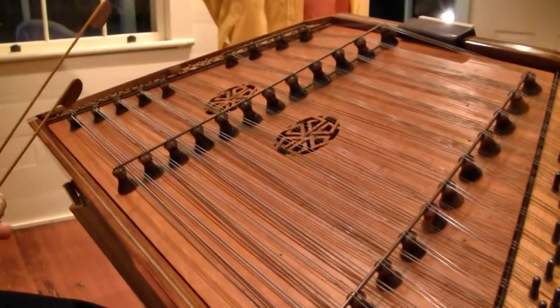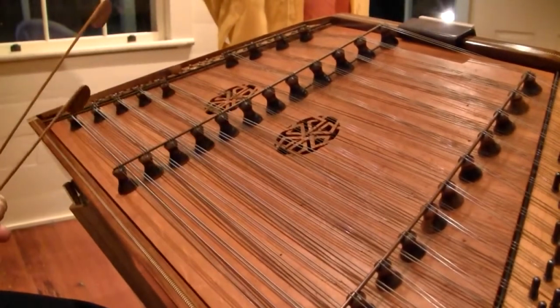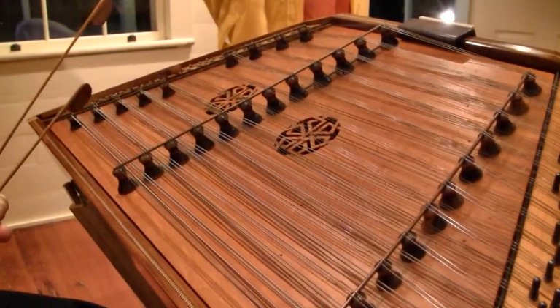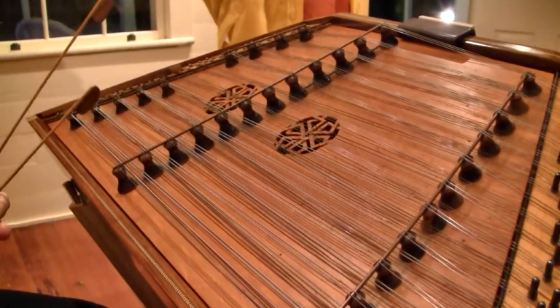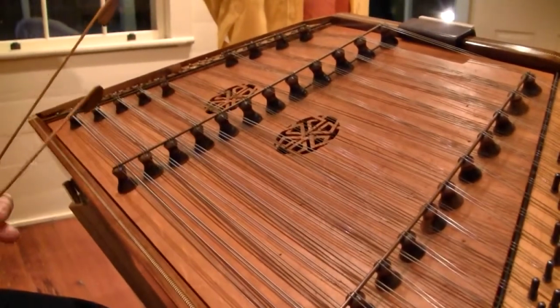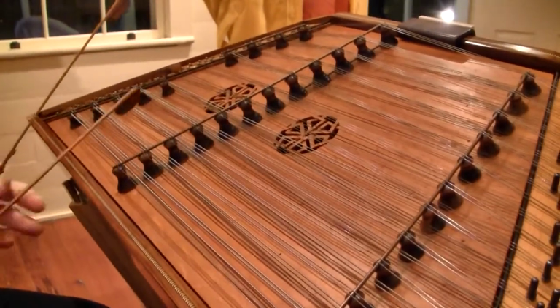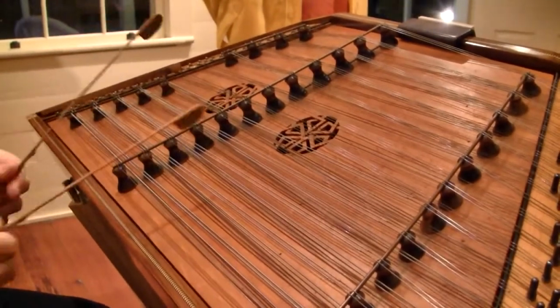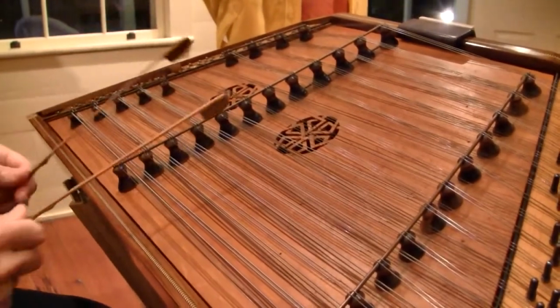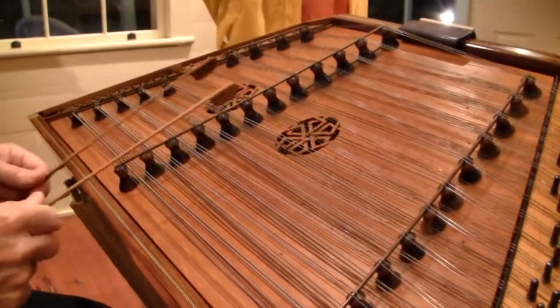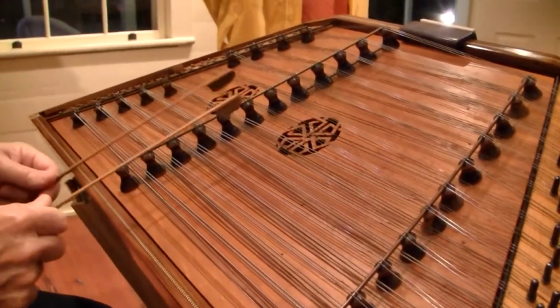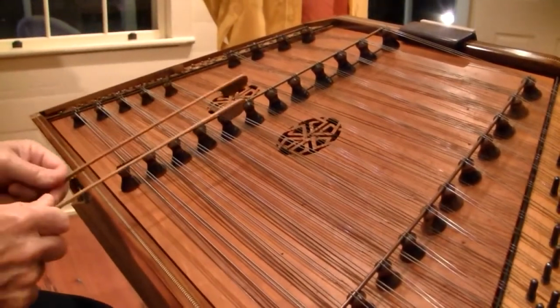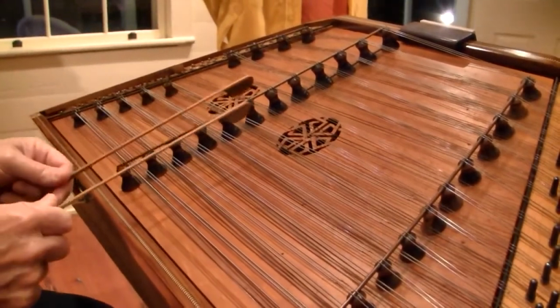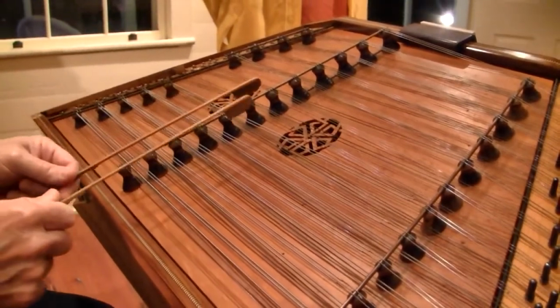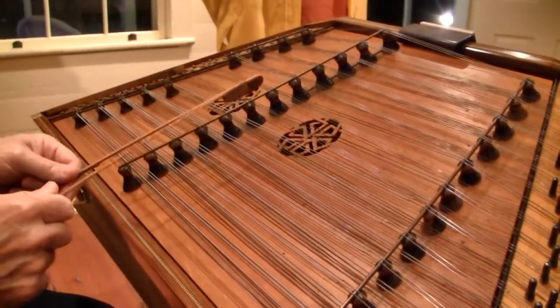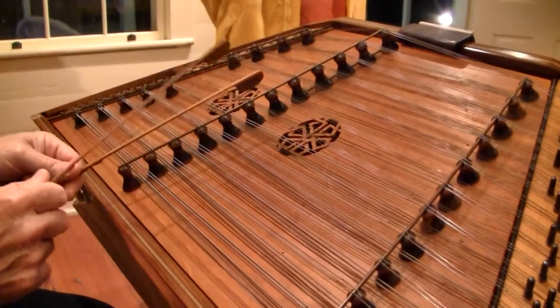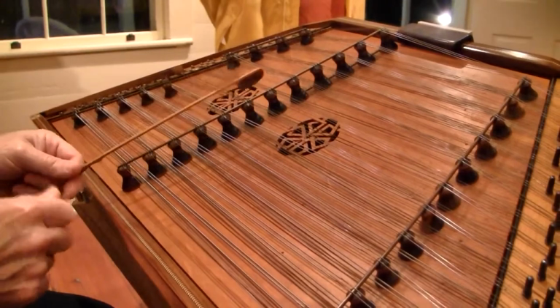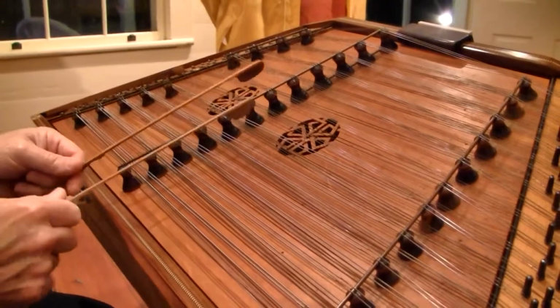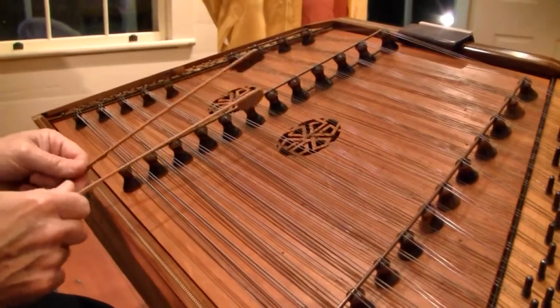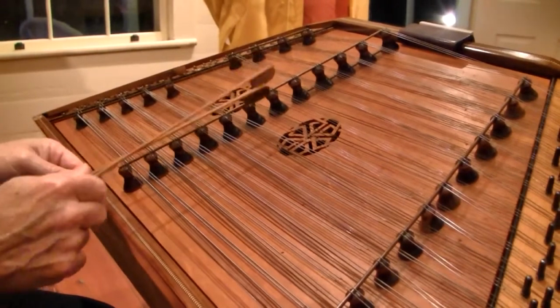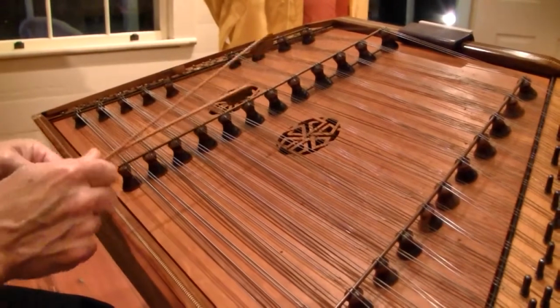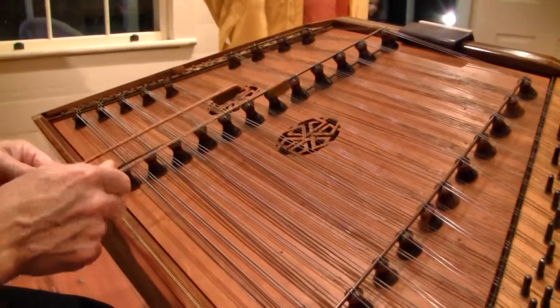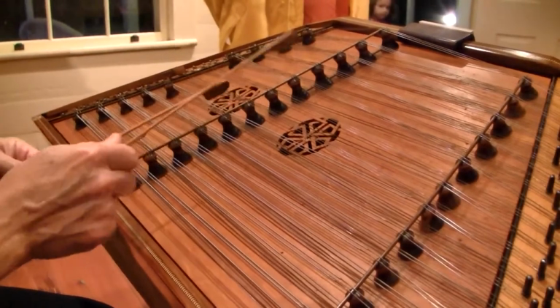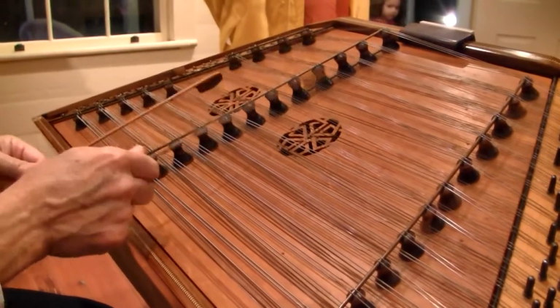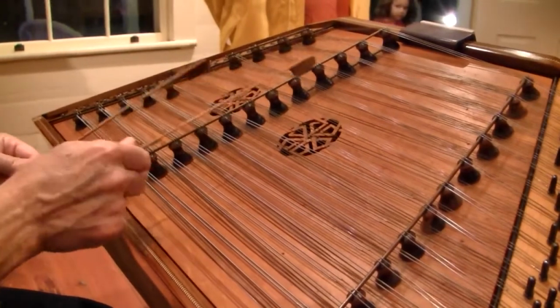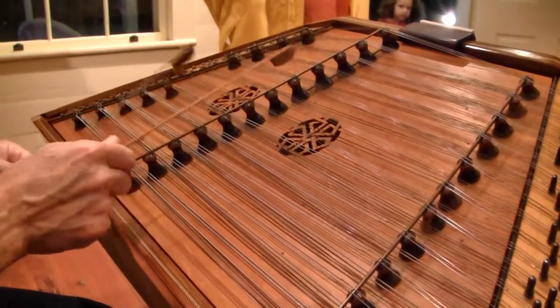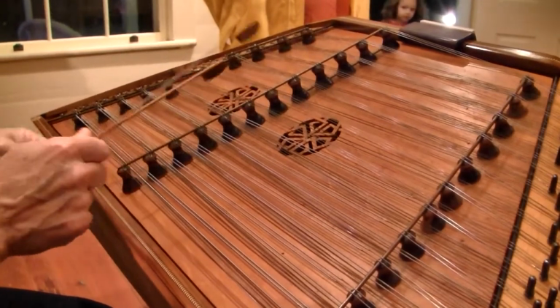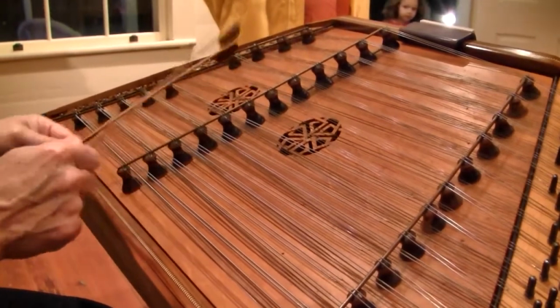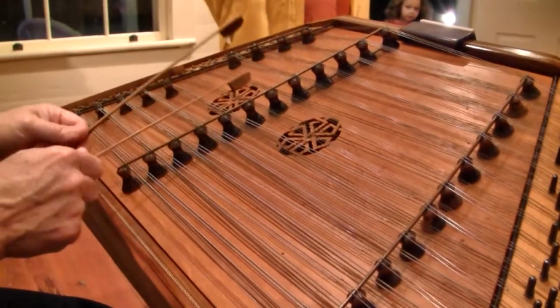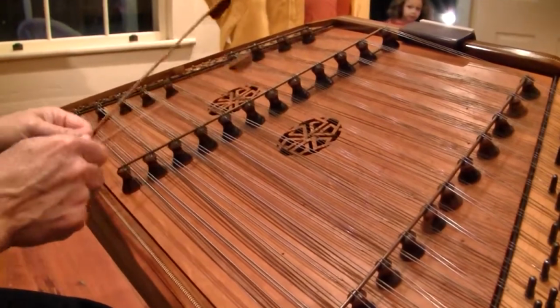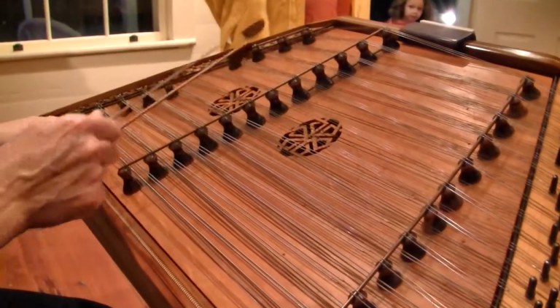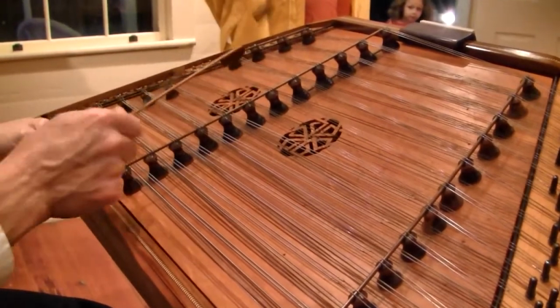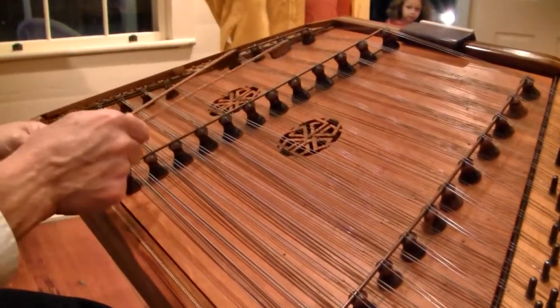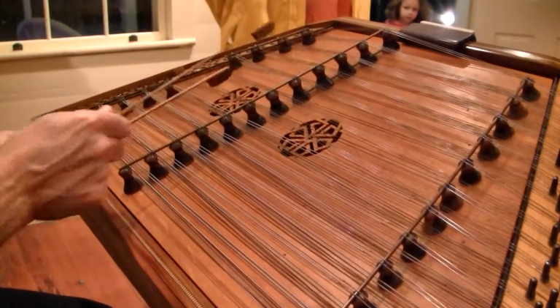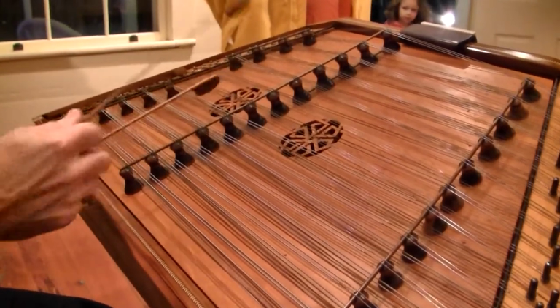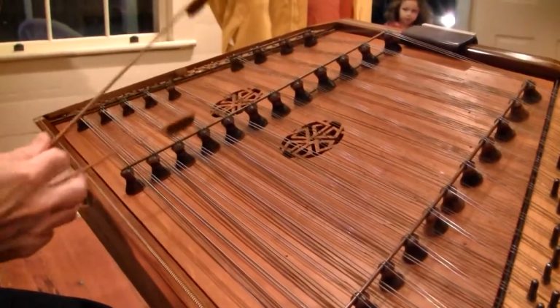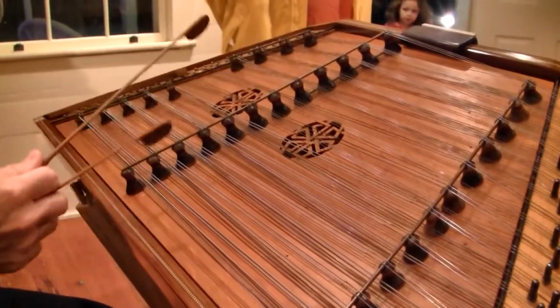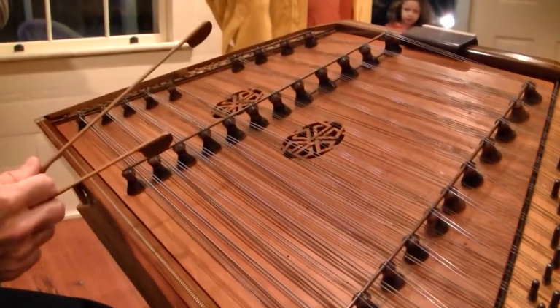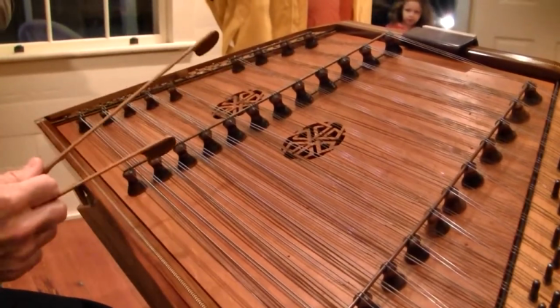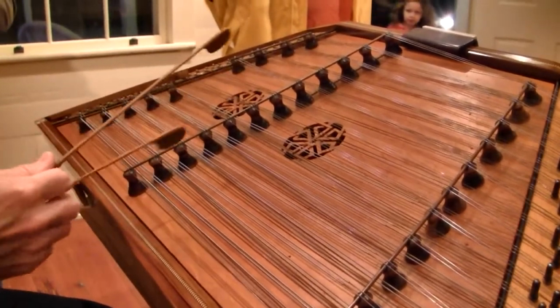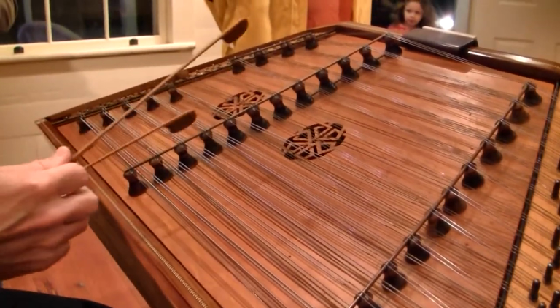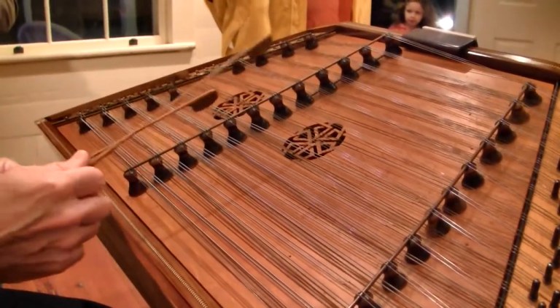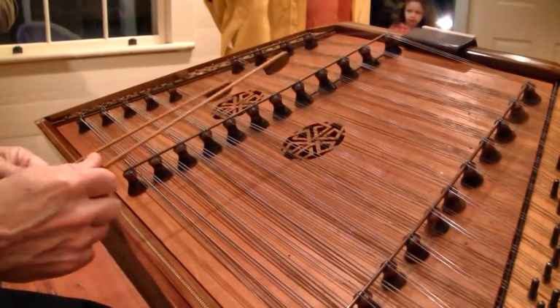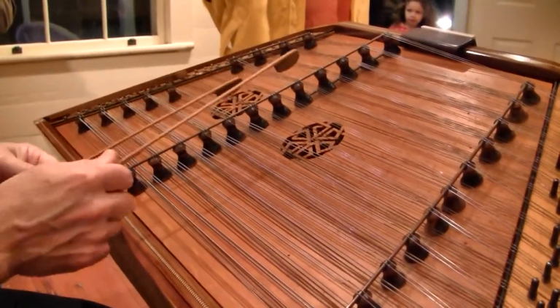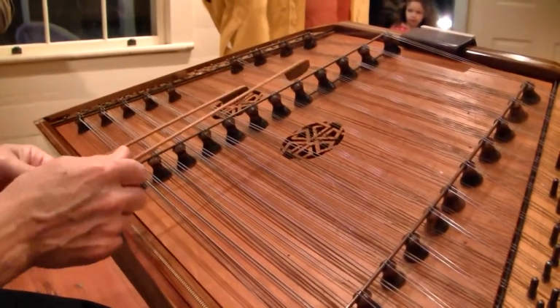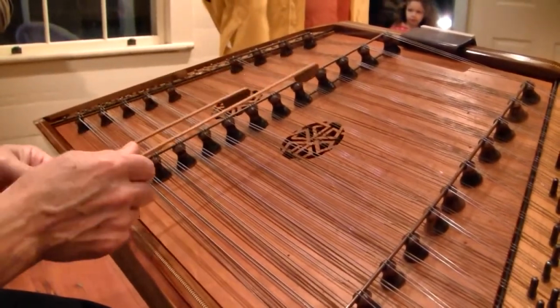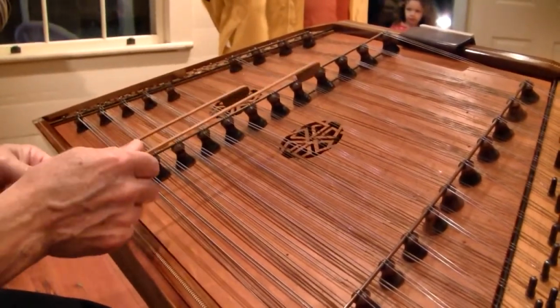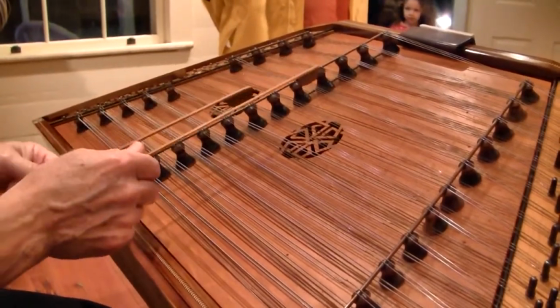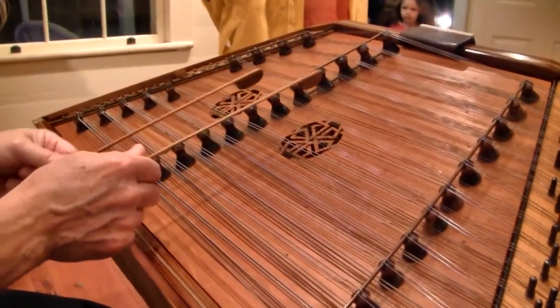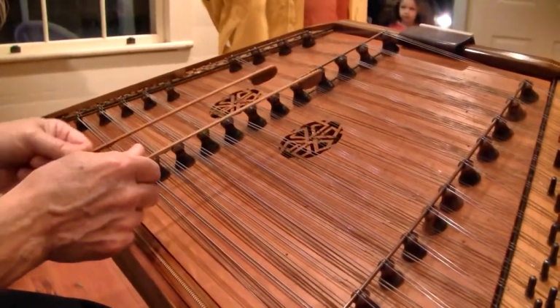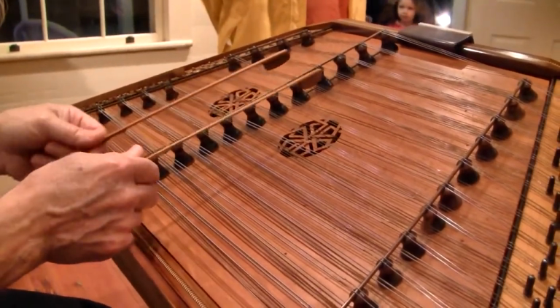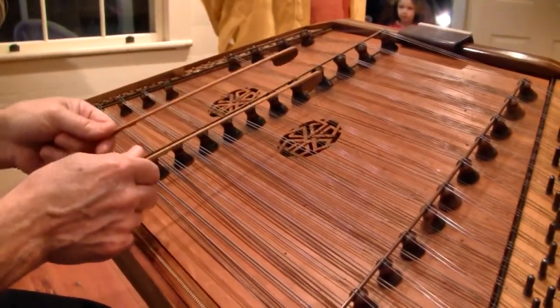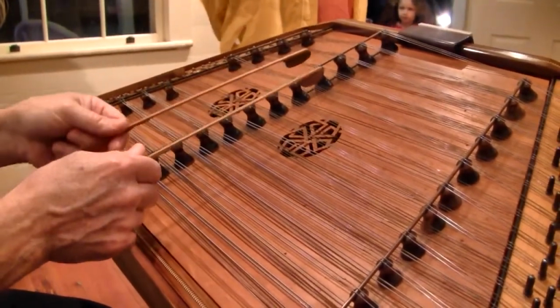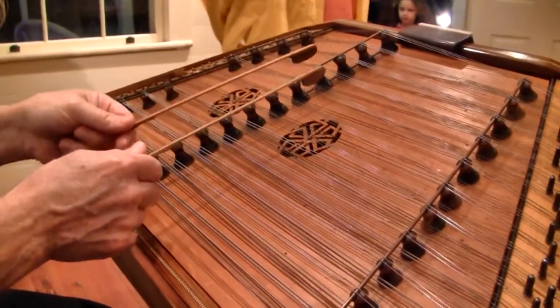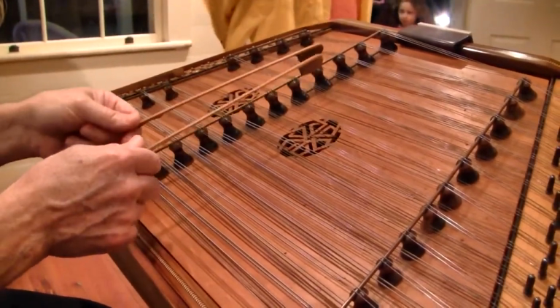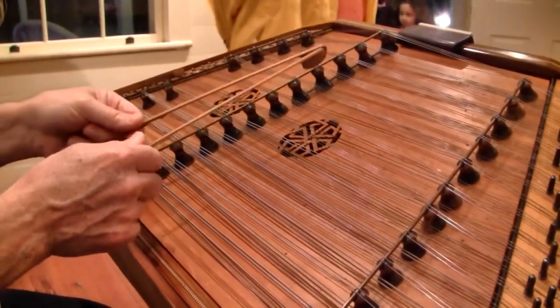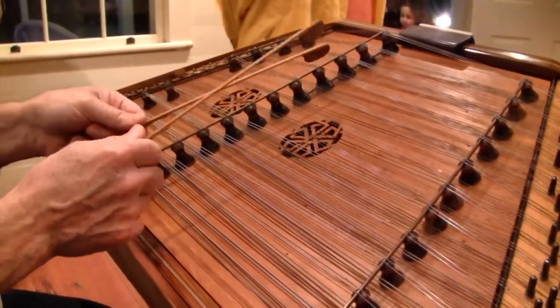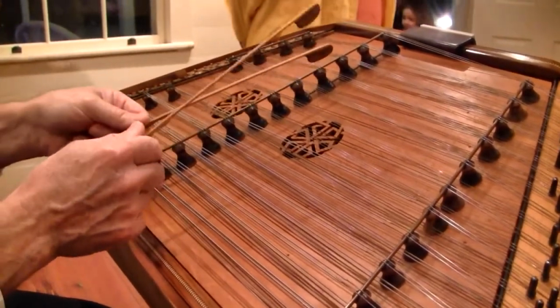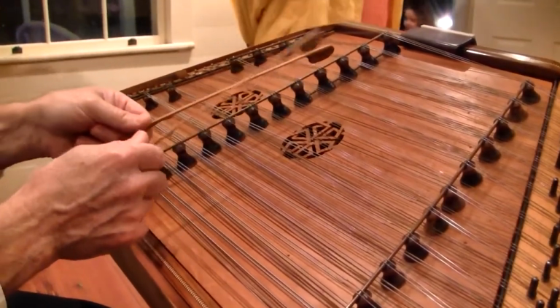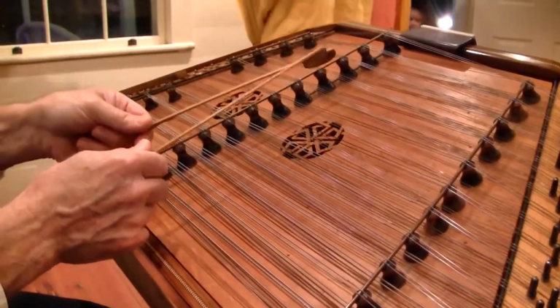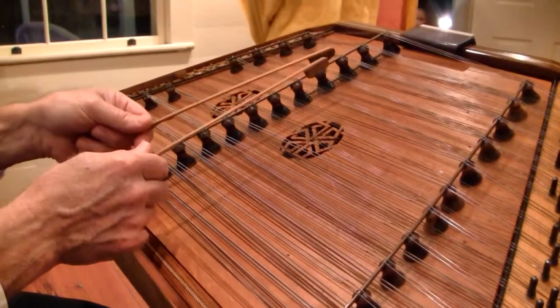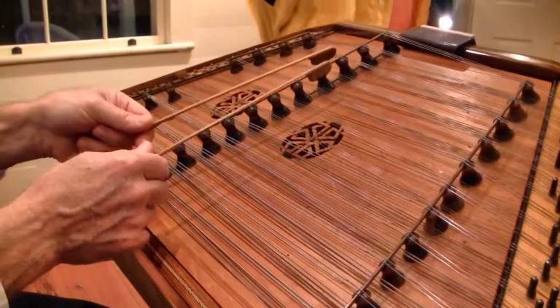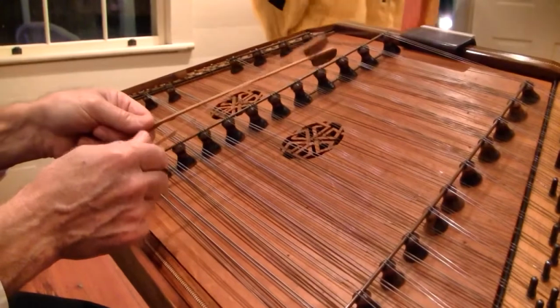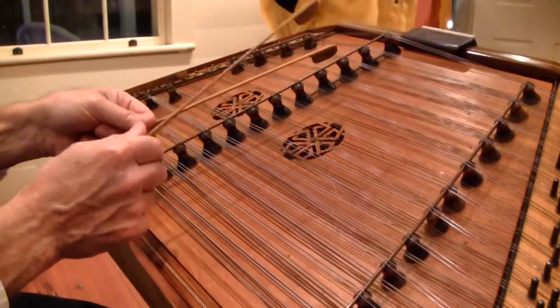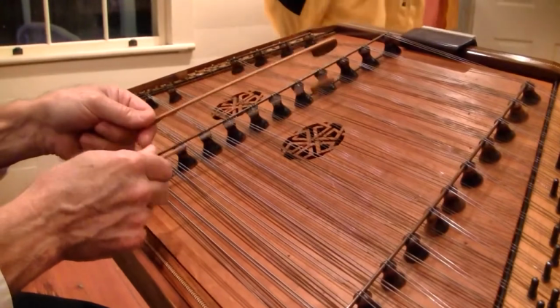It's the same pattern for the G scale. And consequently the C is the same pattern again.